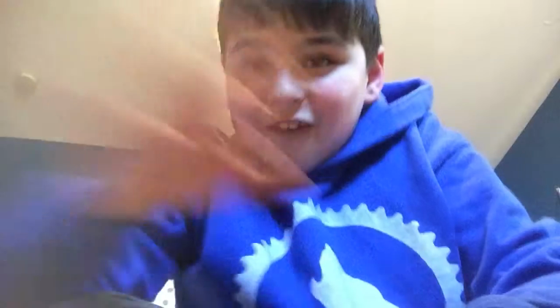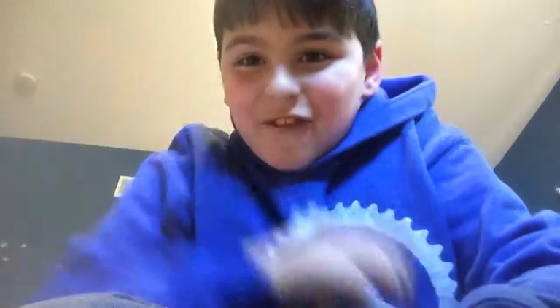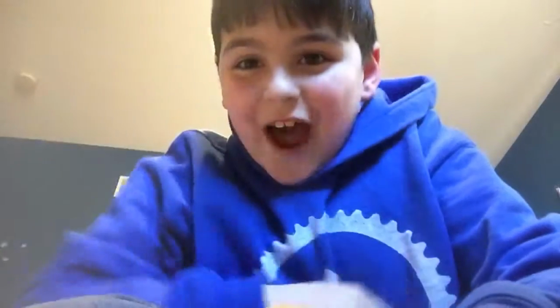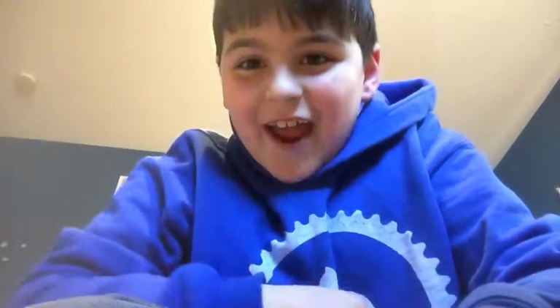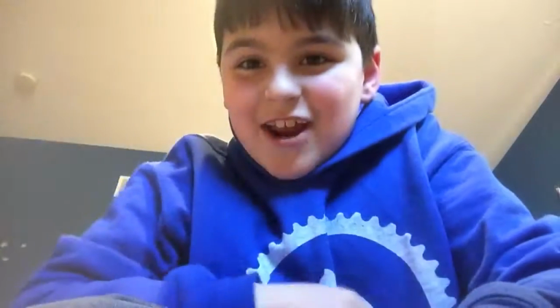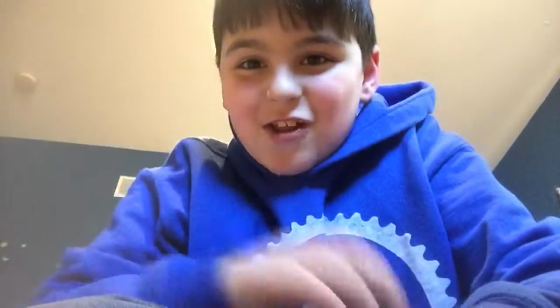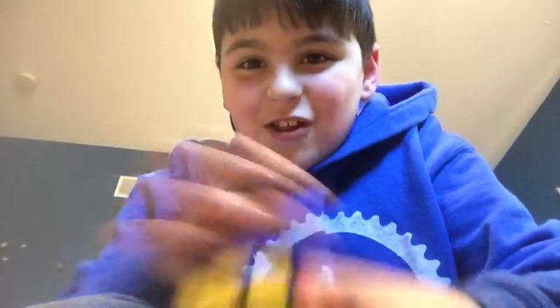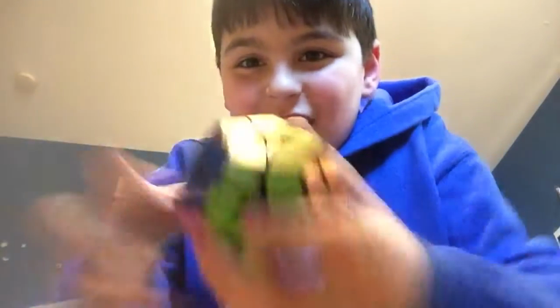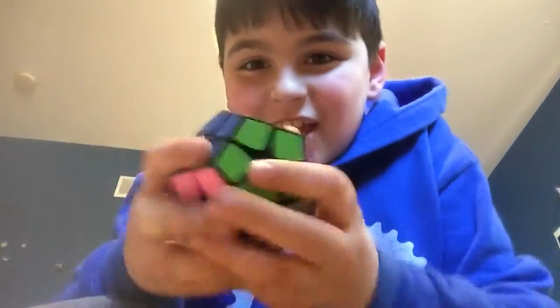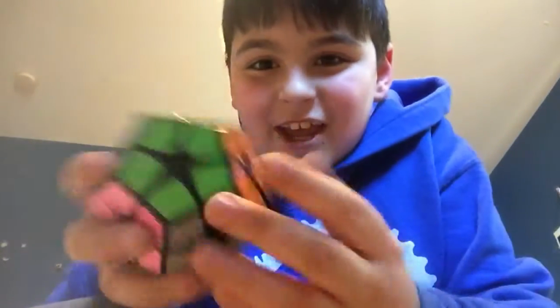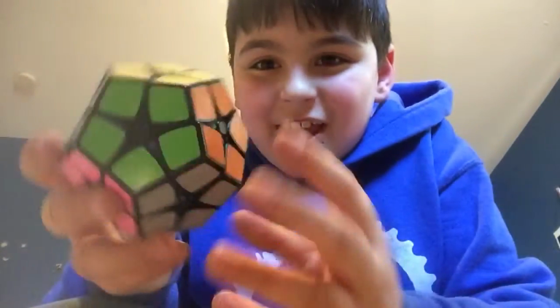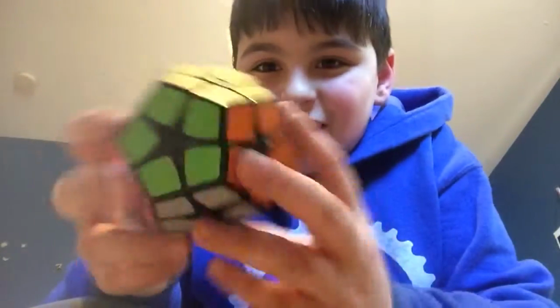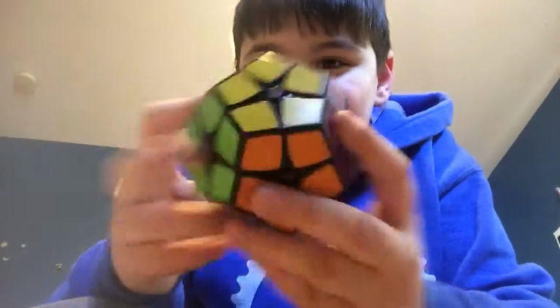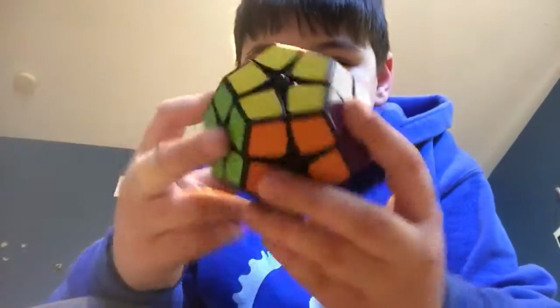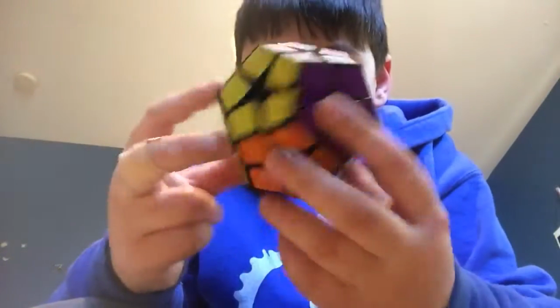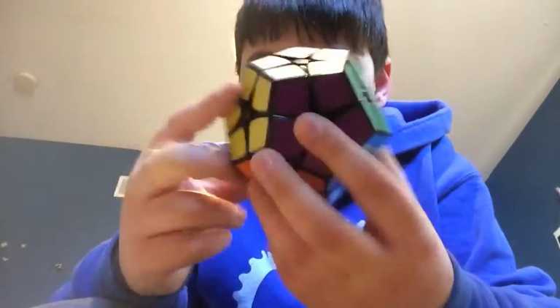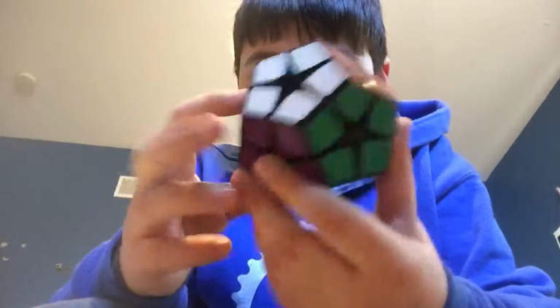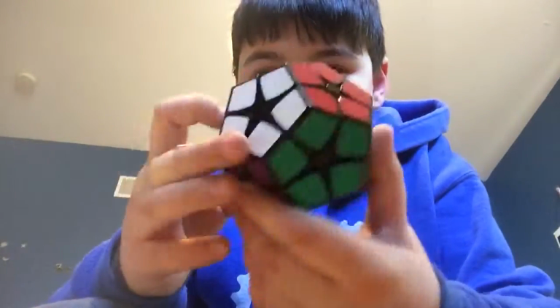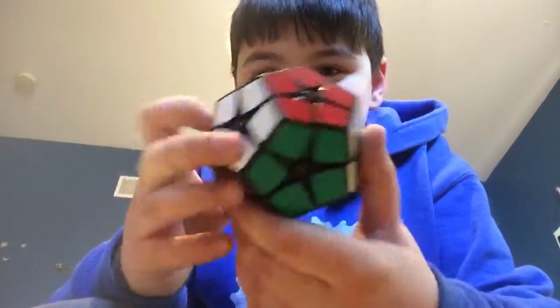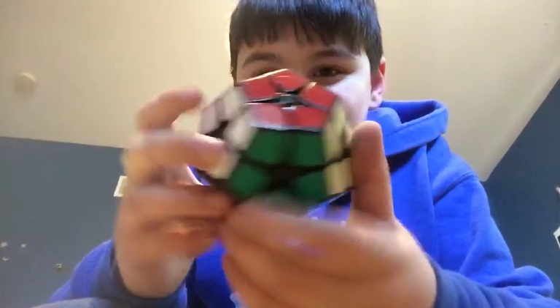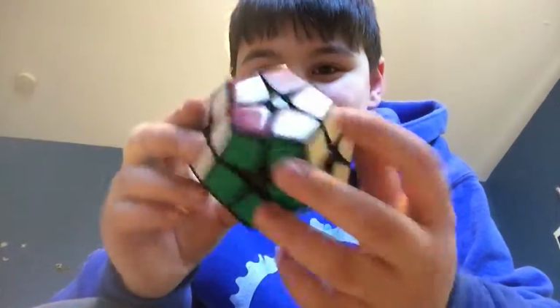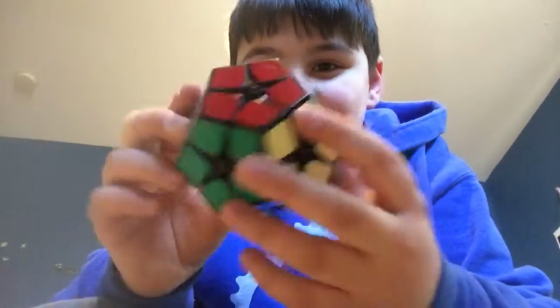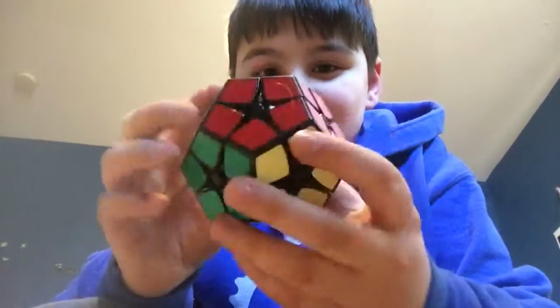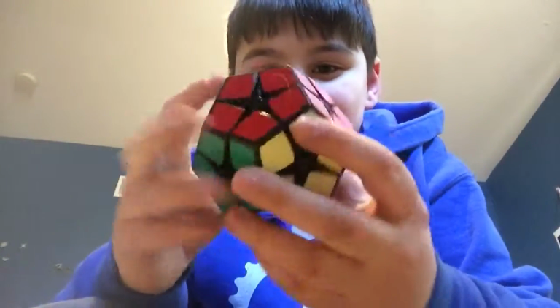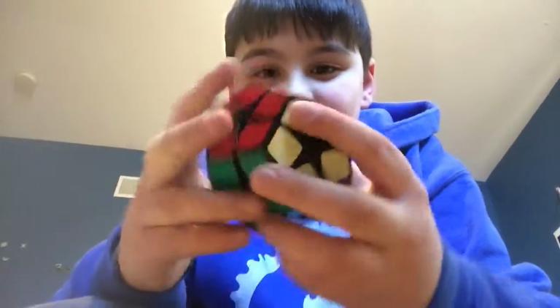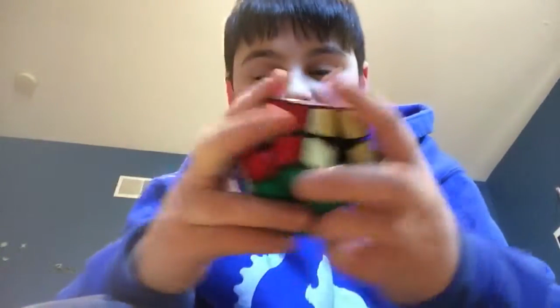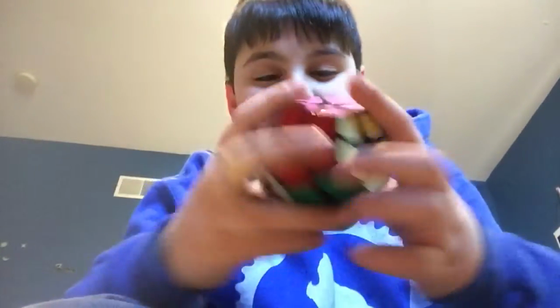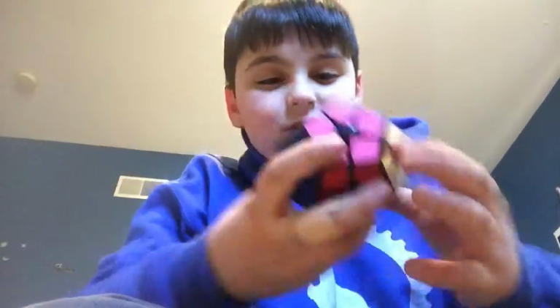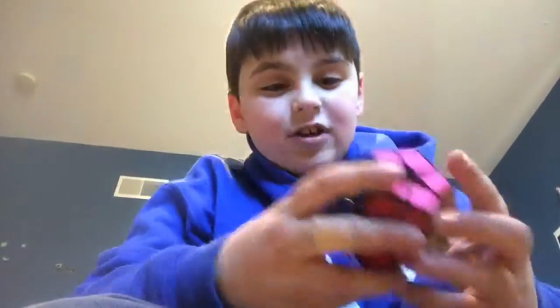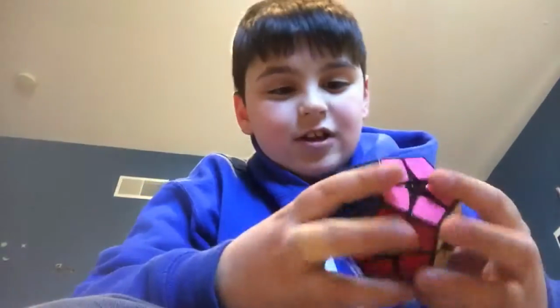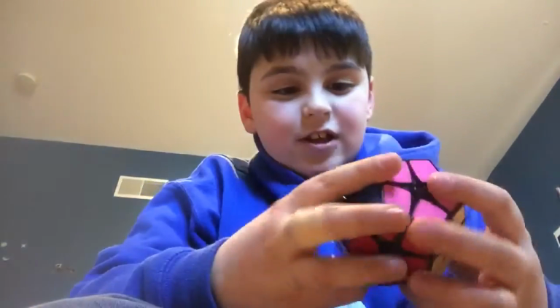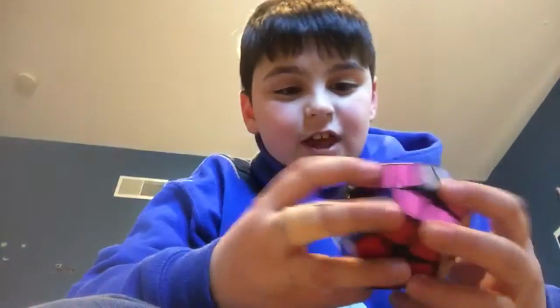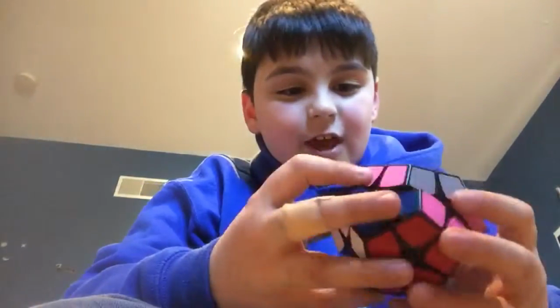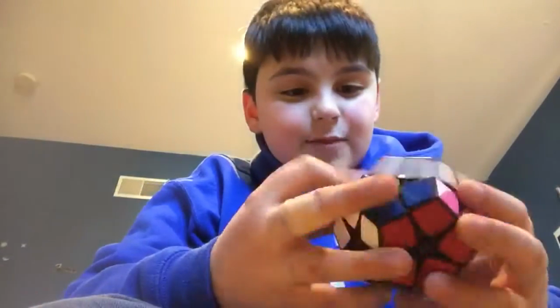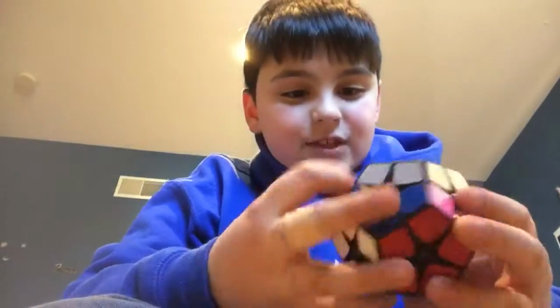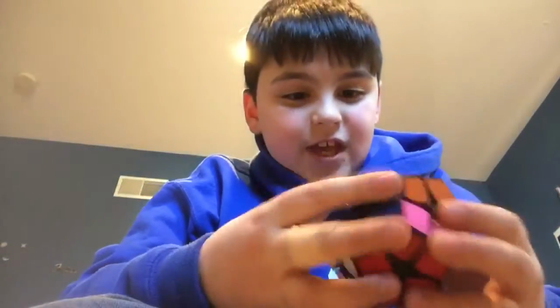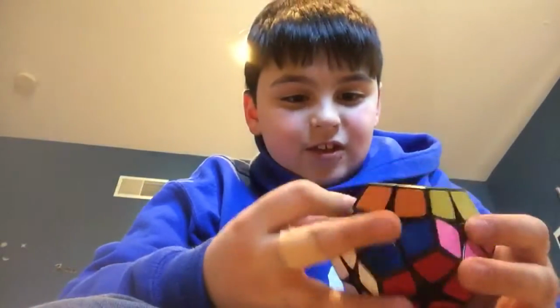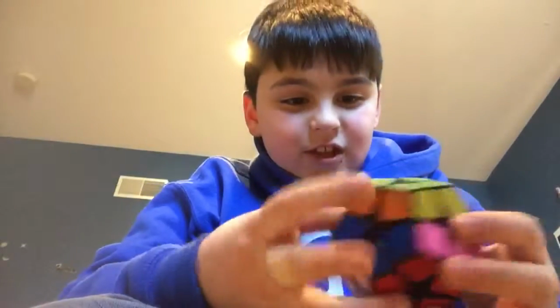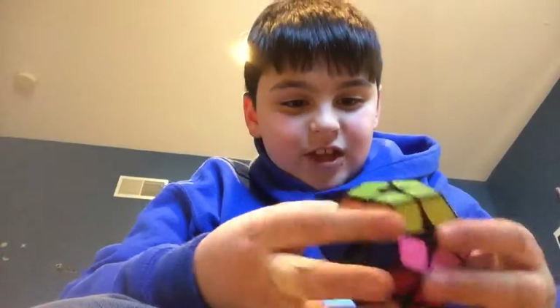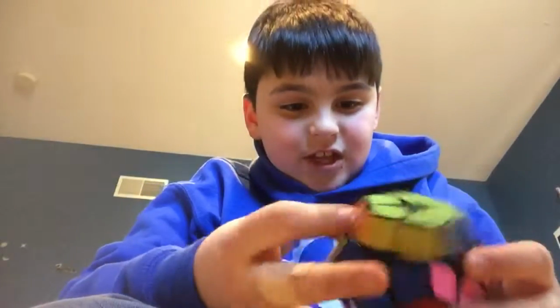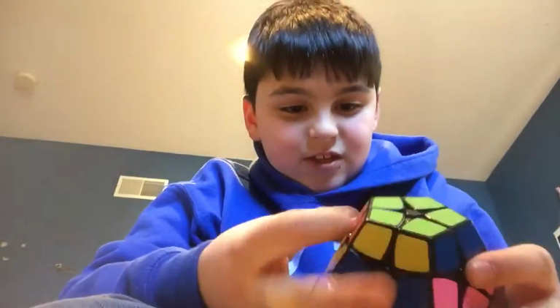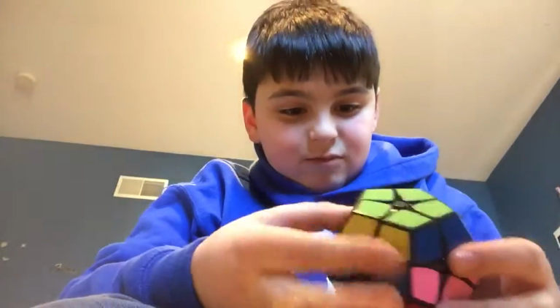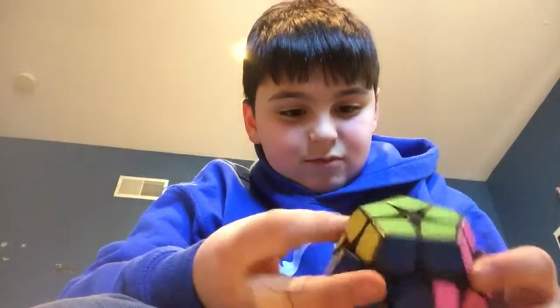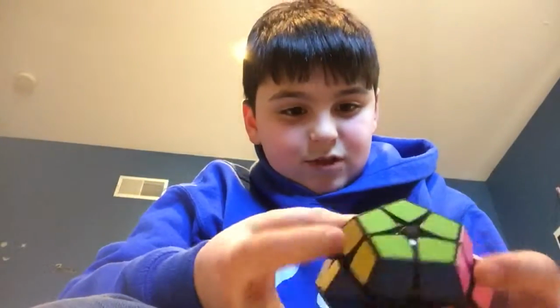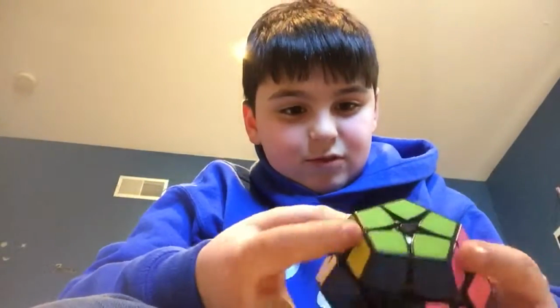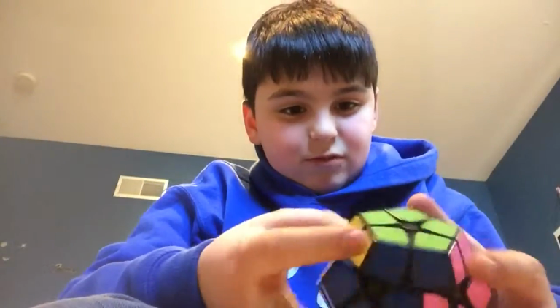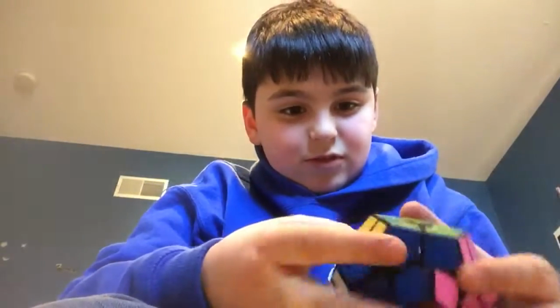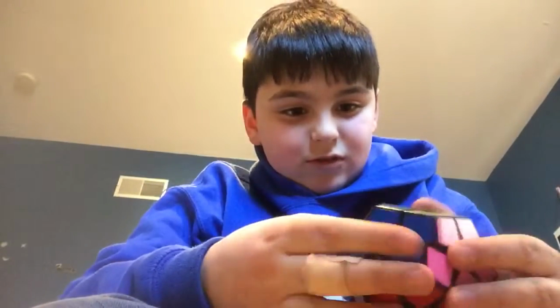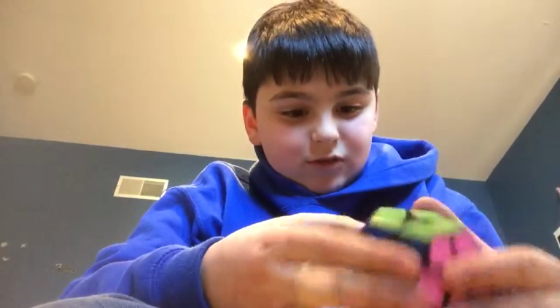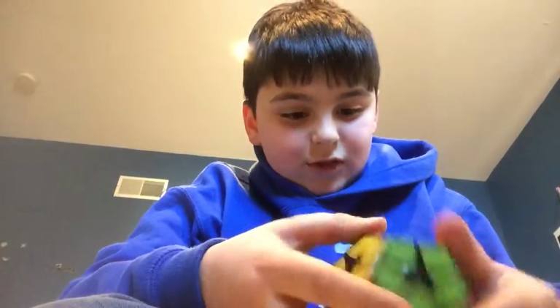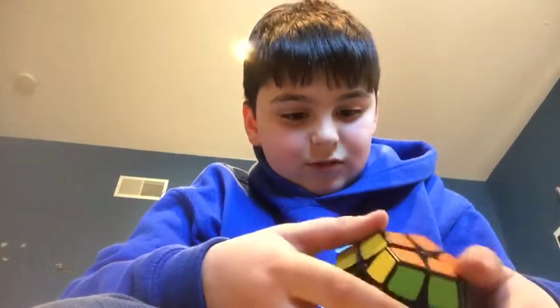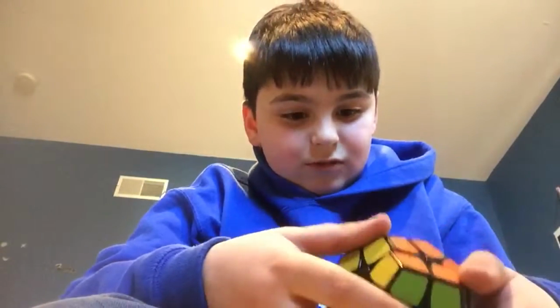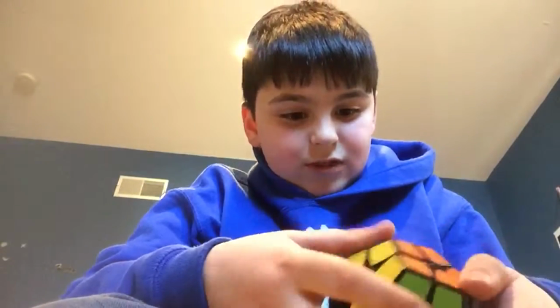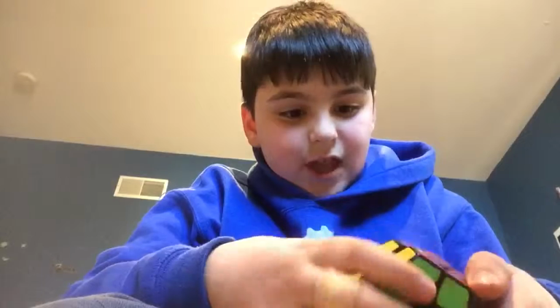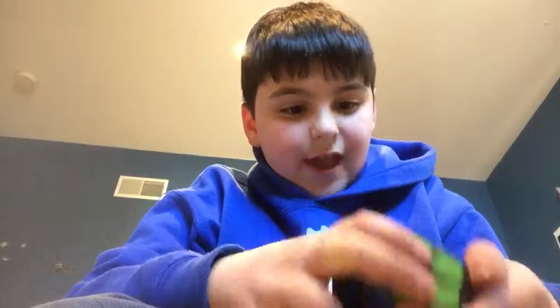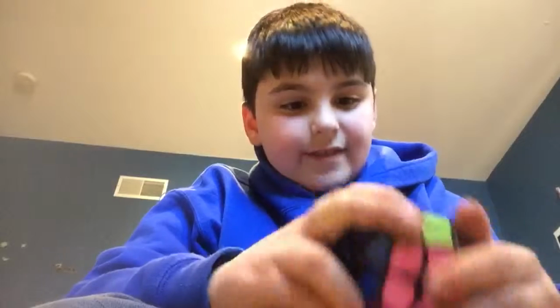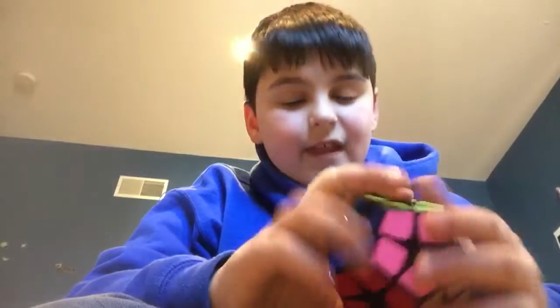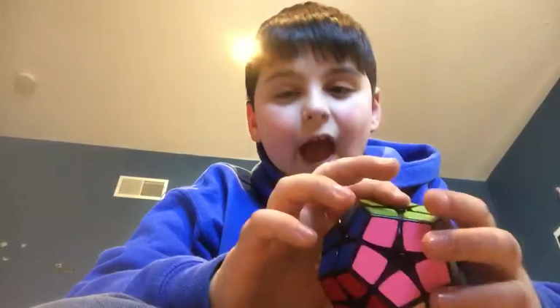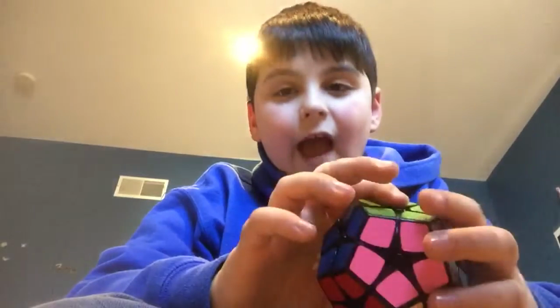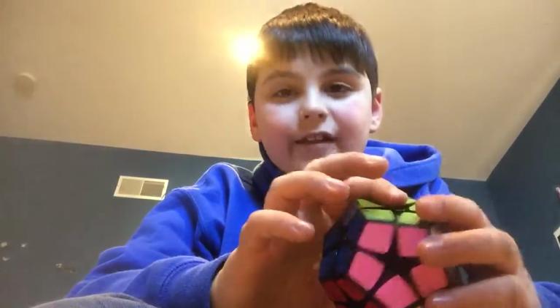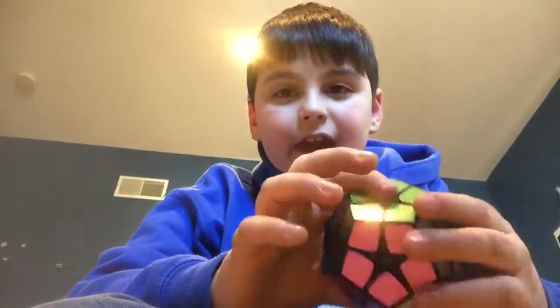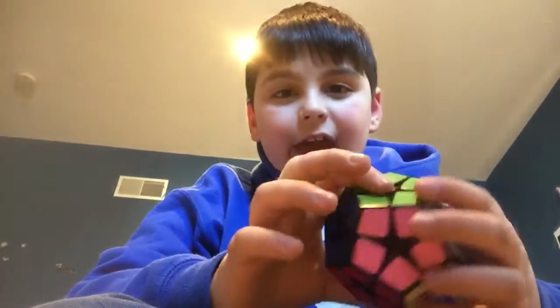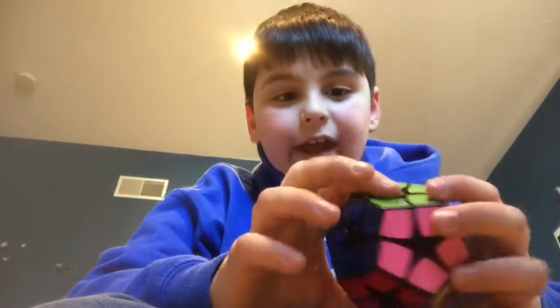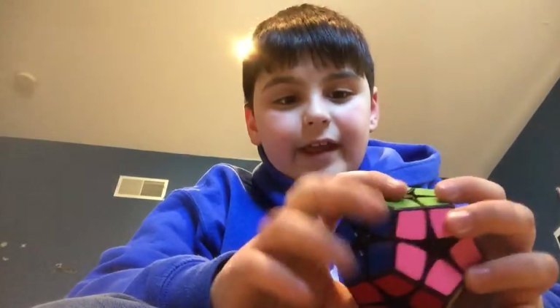Finally! This is here! Came a day late. I was a little sad that day.